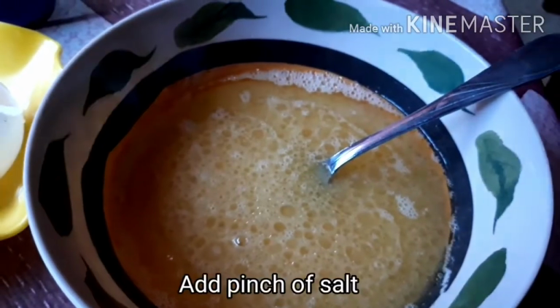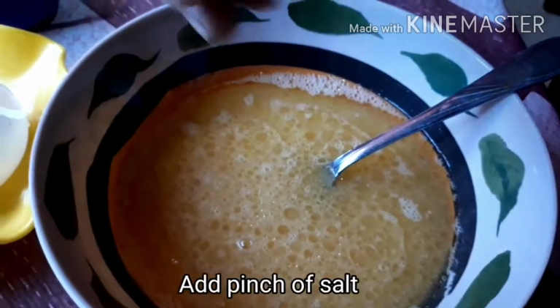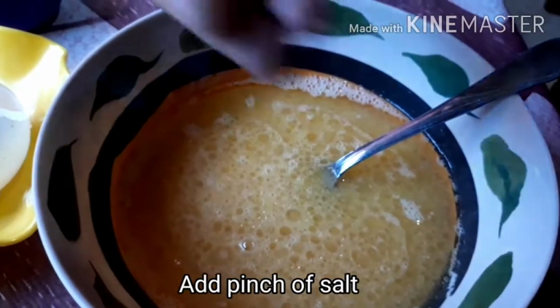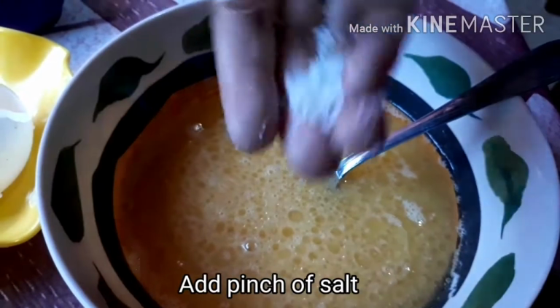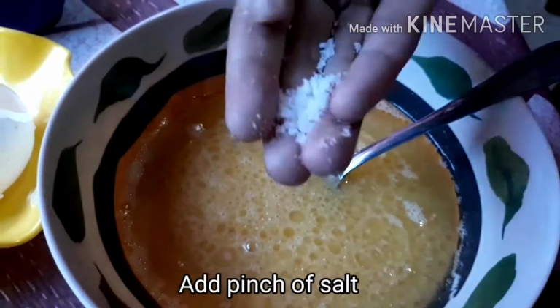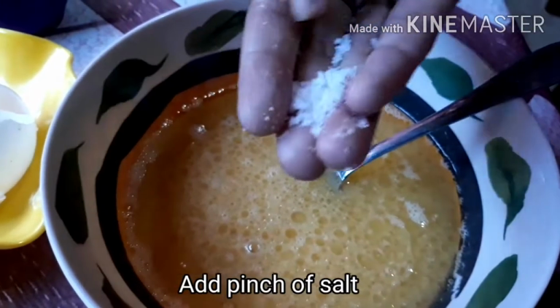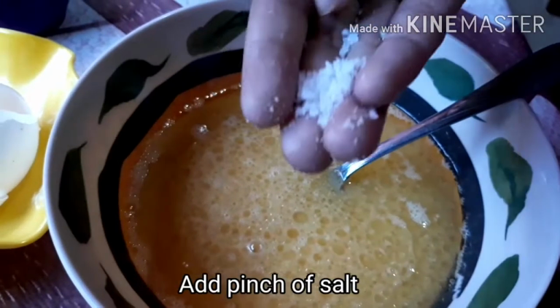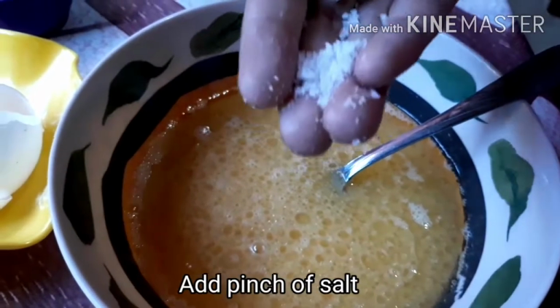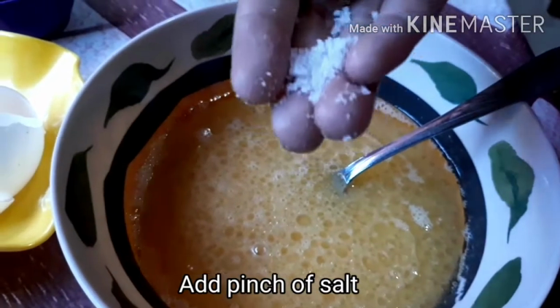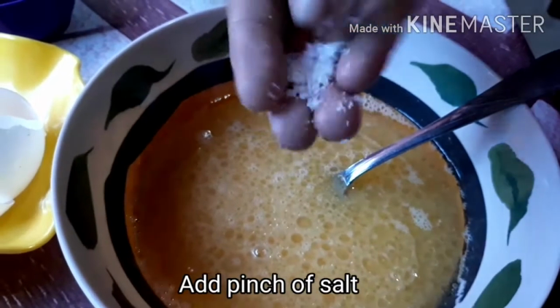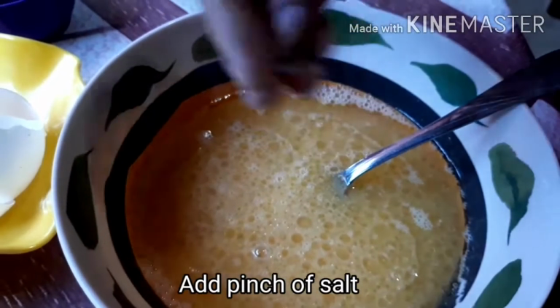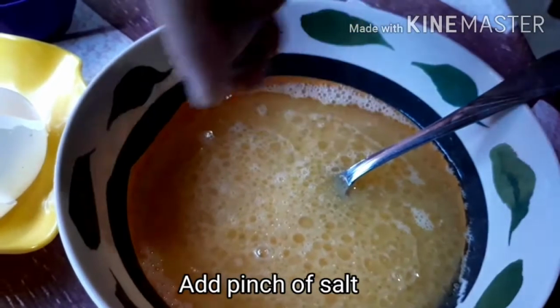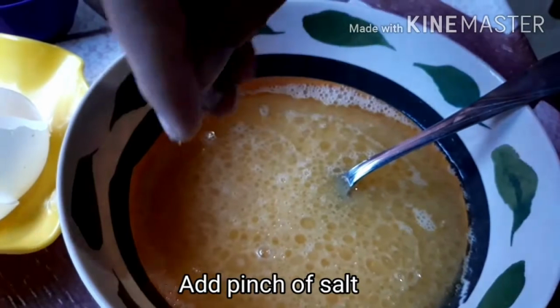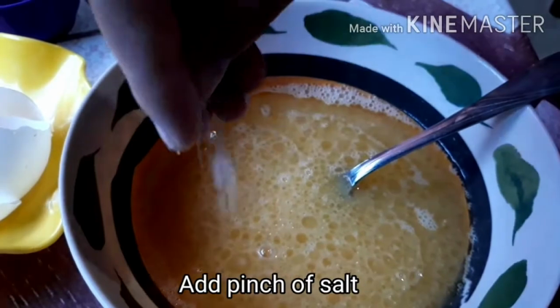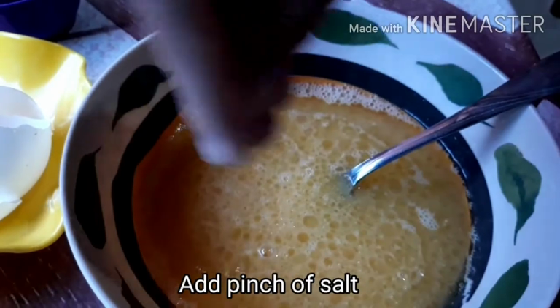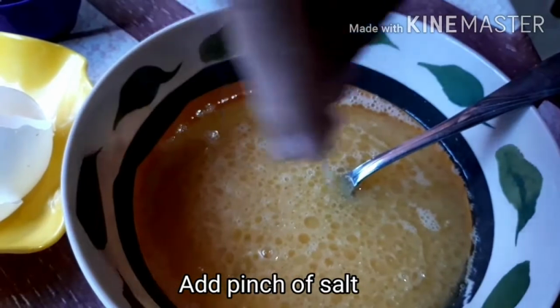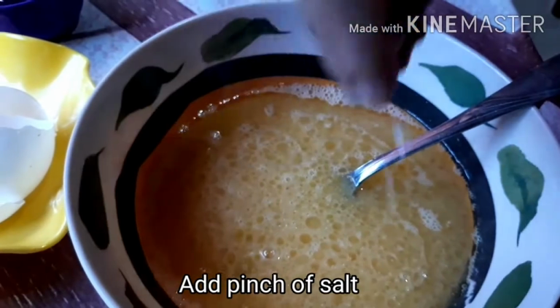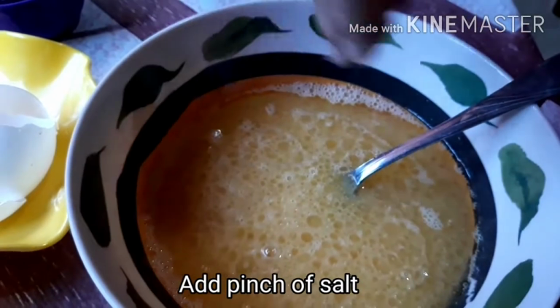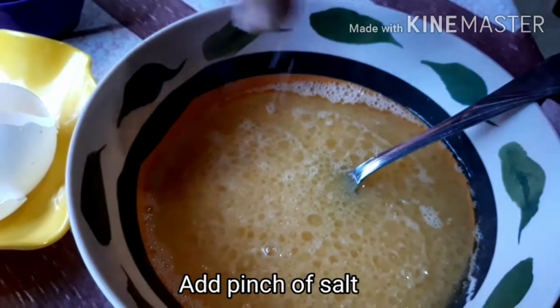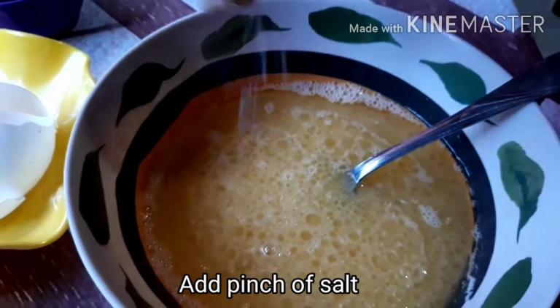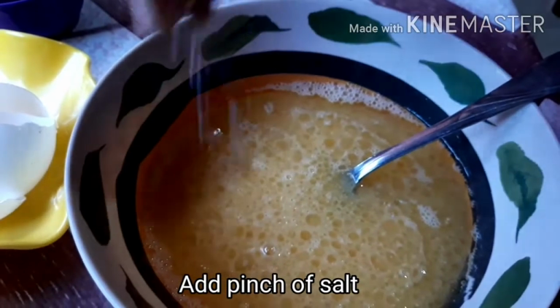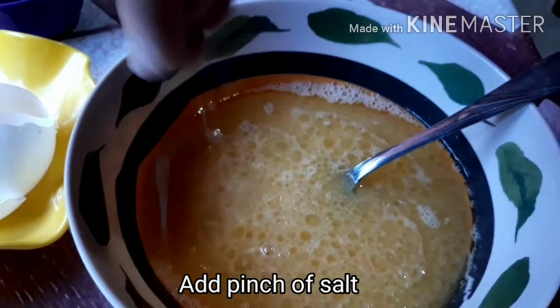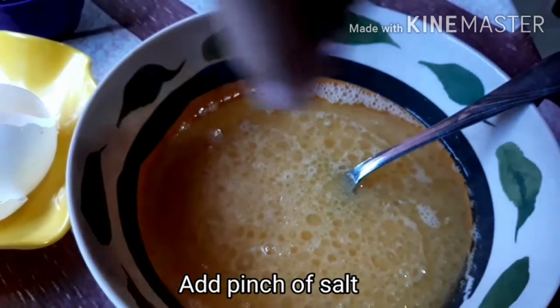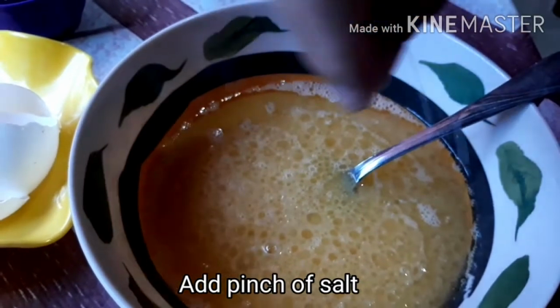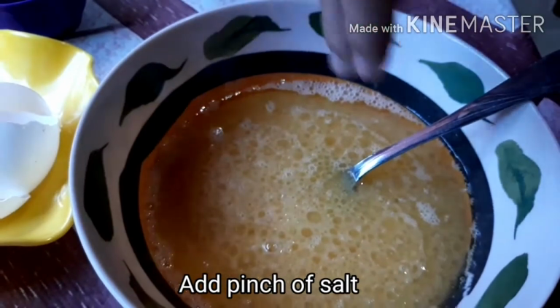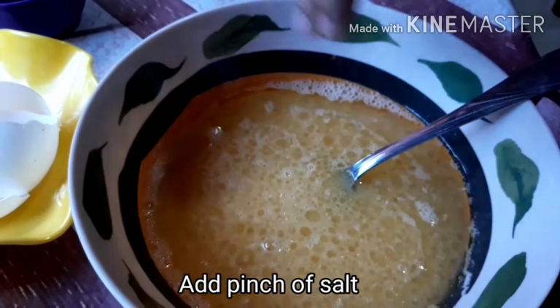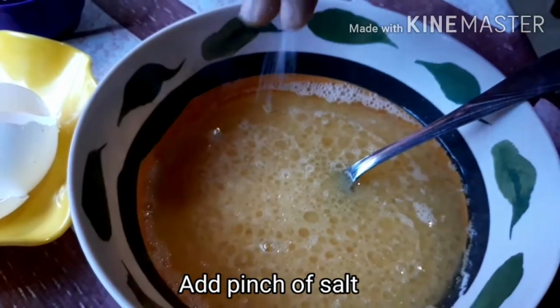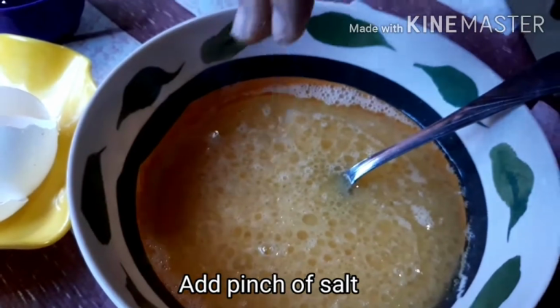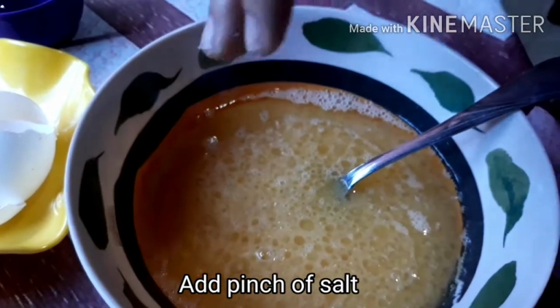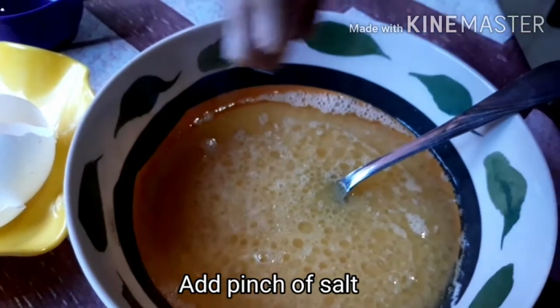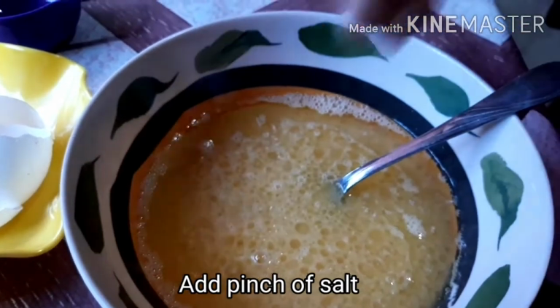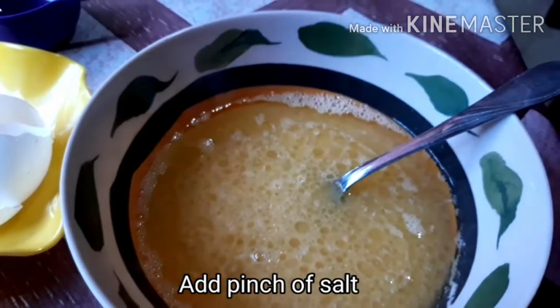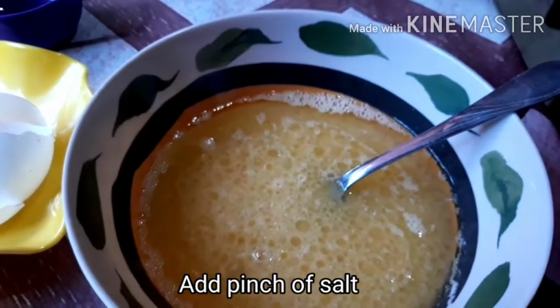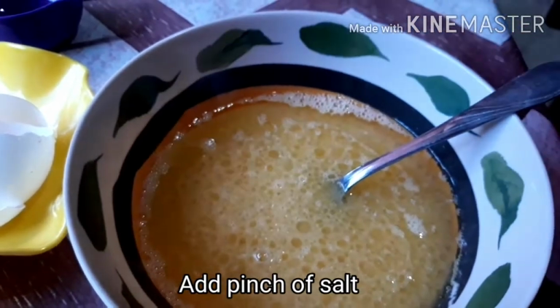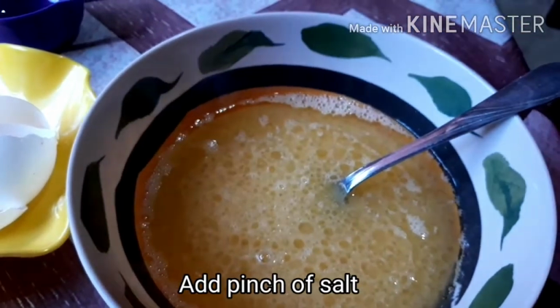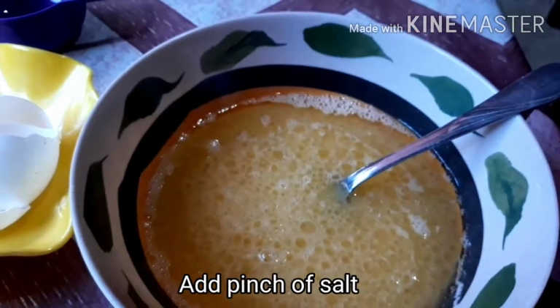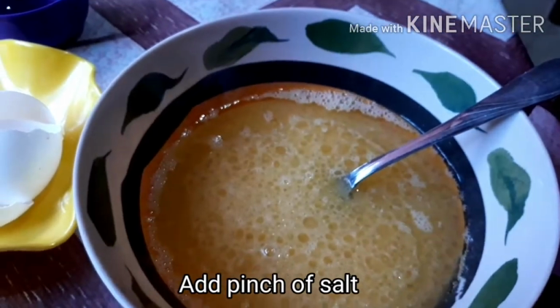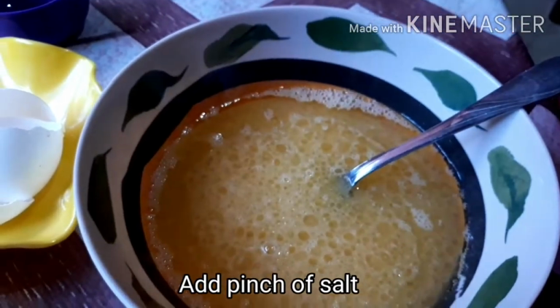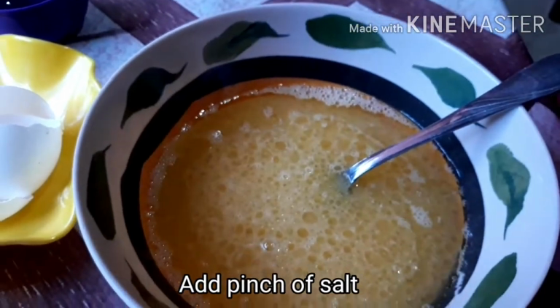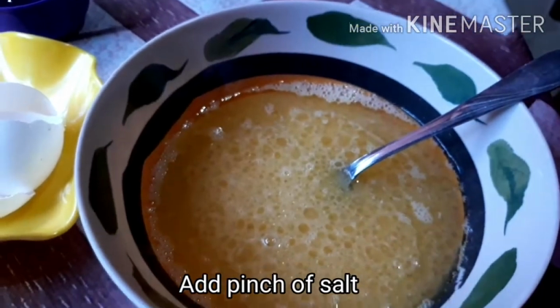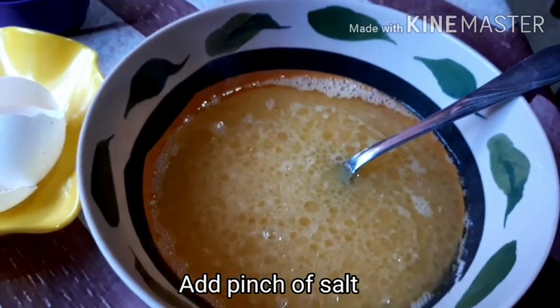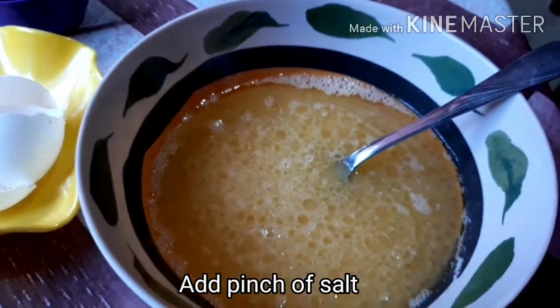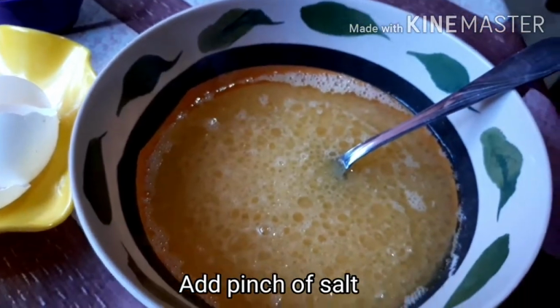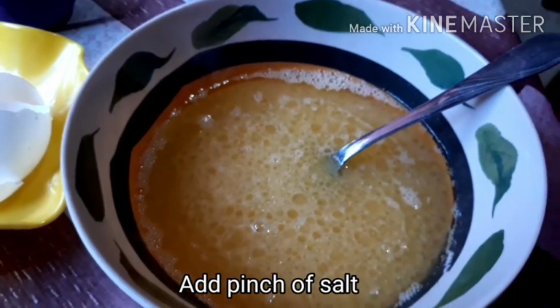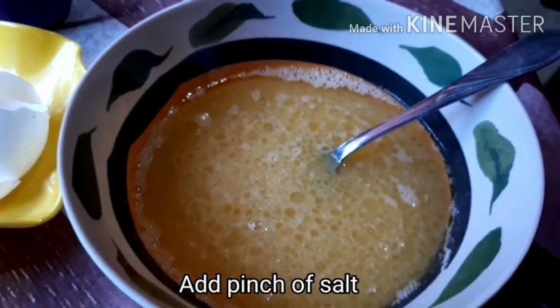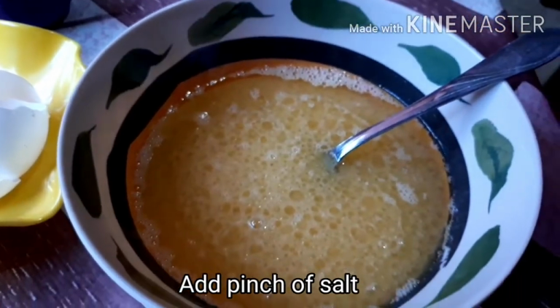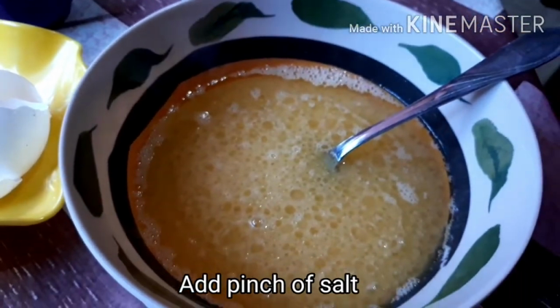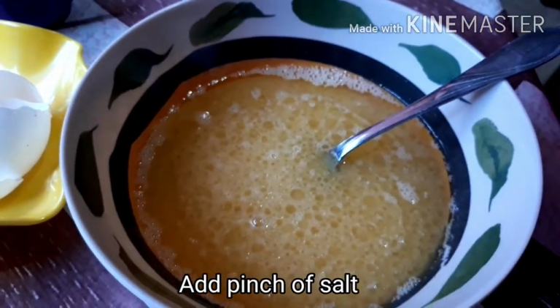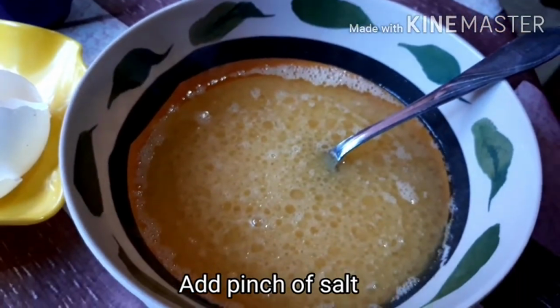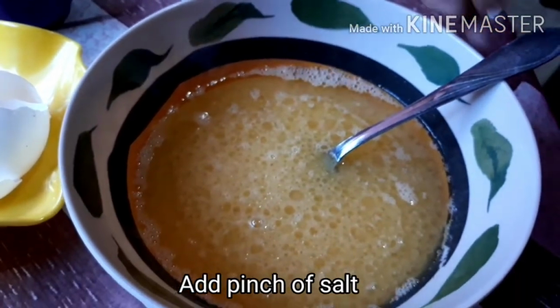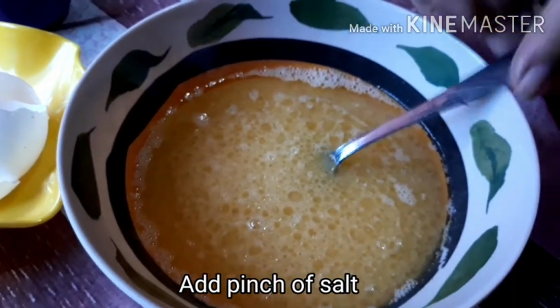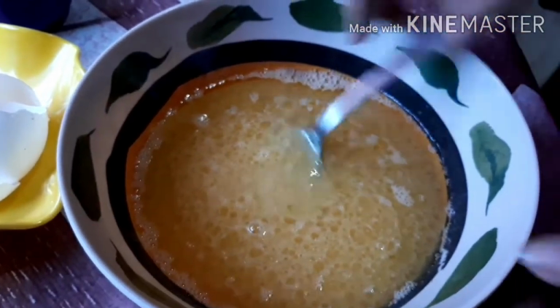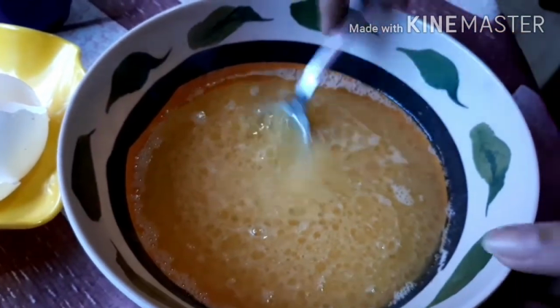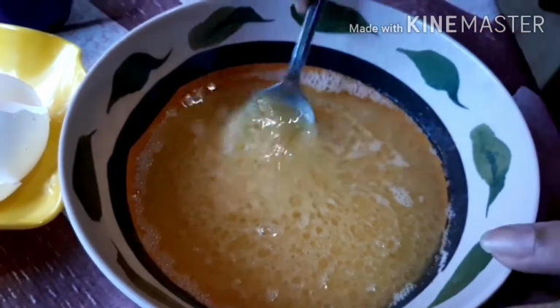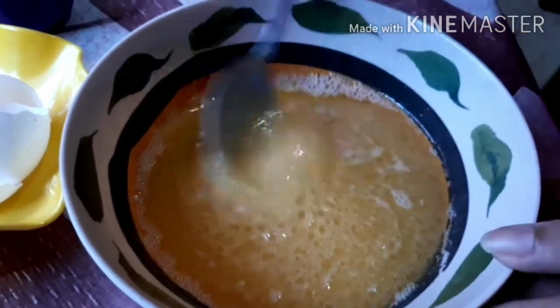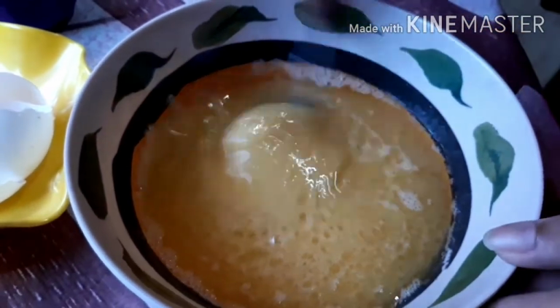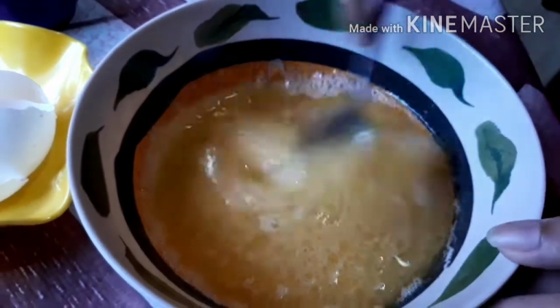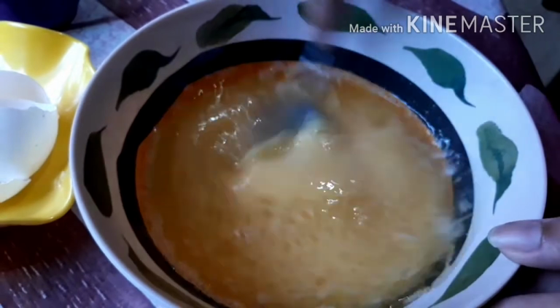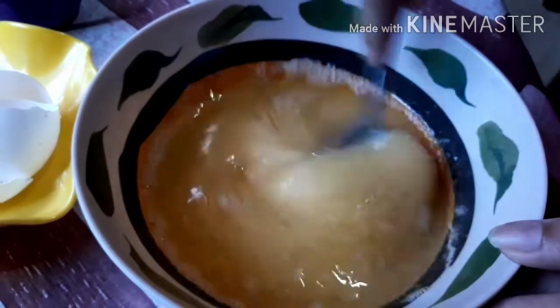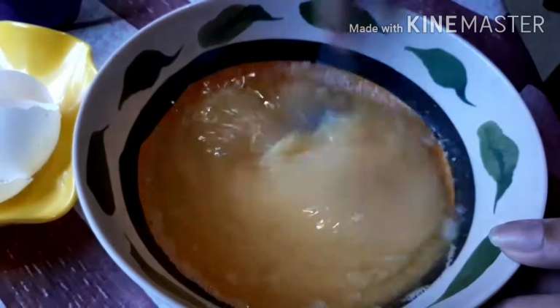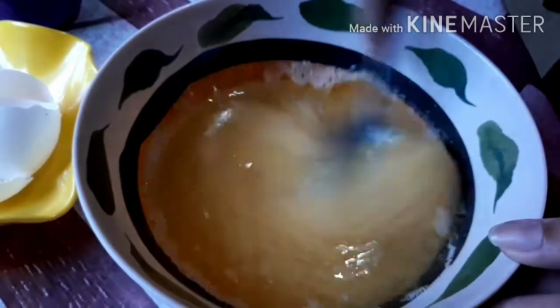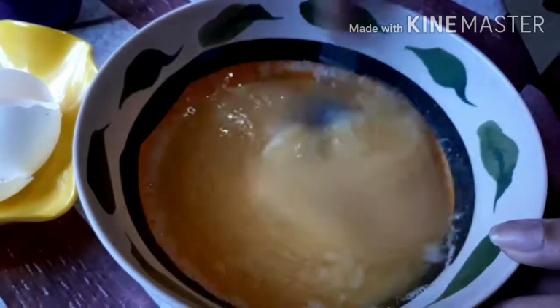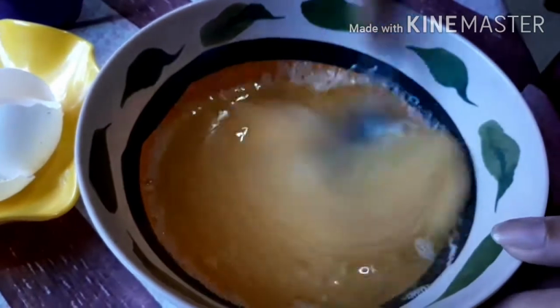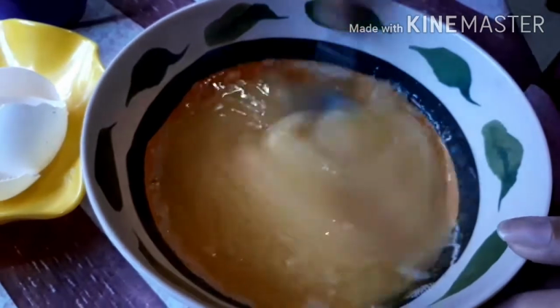At huwag kalimutang lagyan ng kakaunting asin. Ito po'y nagpapan-neutralize sa lasa. (And don't forget to add a little salt. This neutralizes the flavor.)